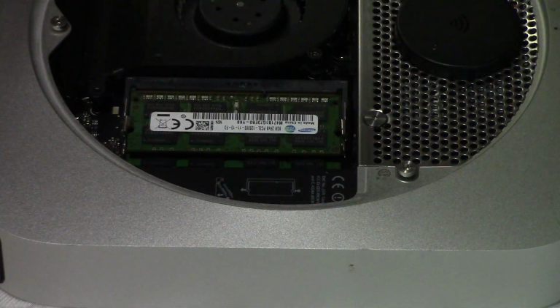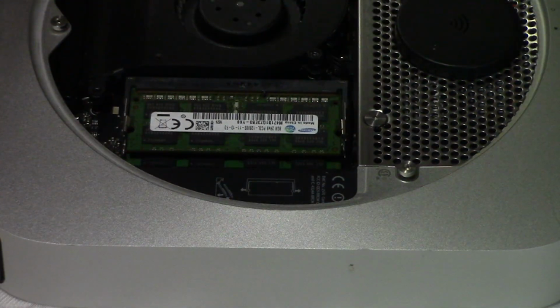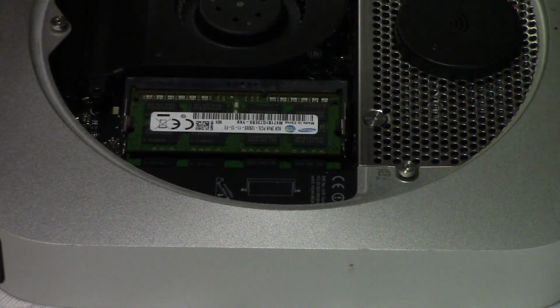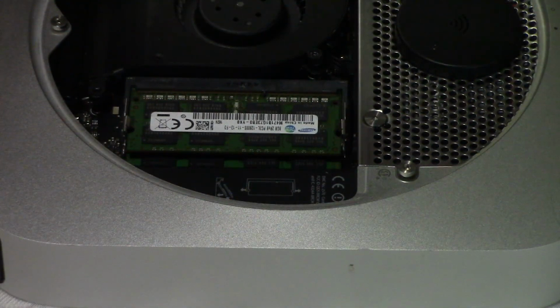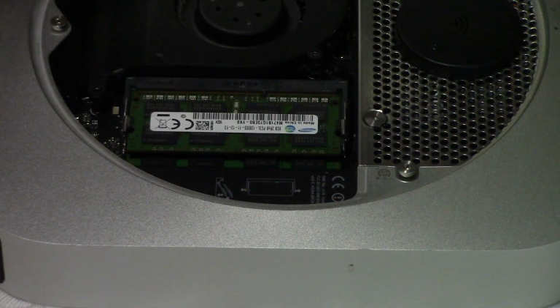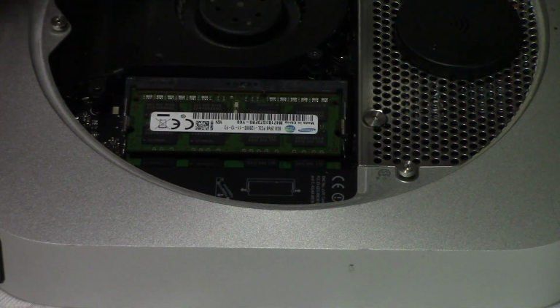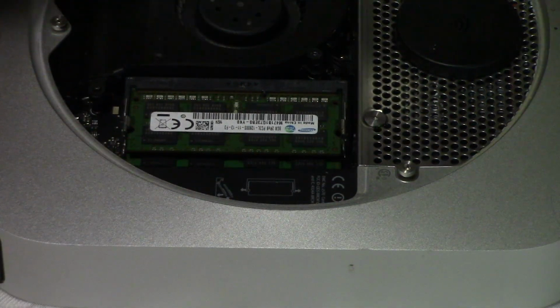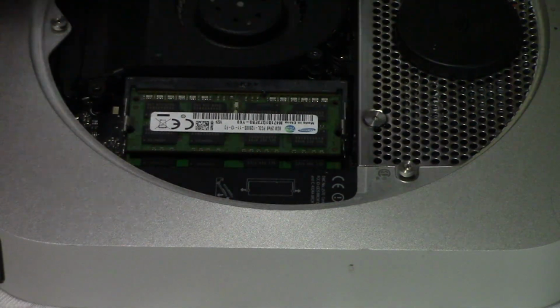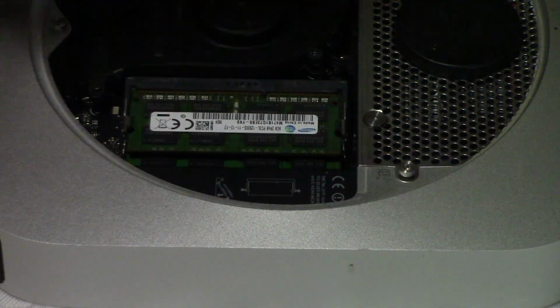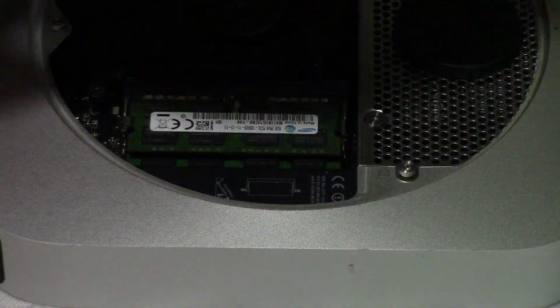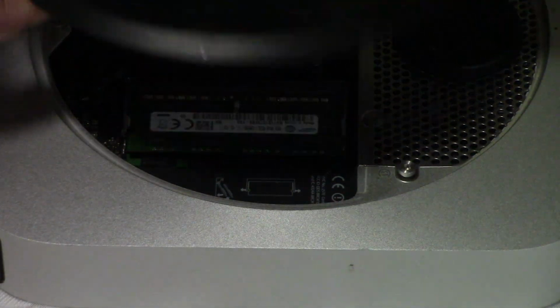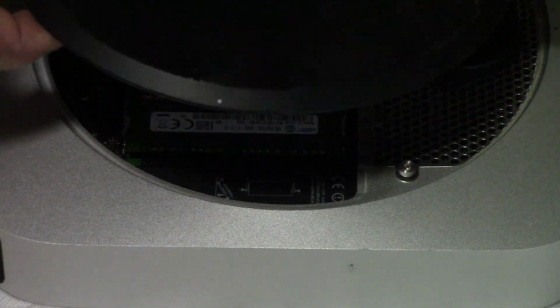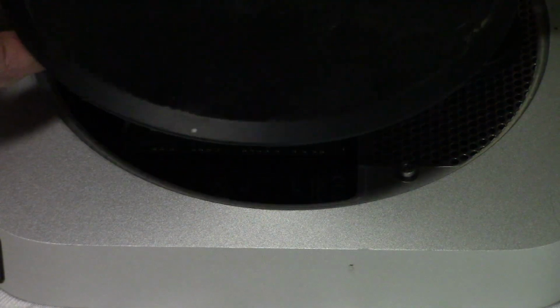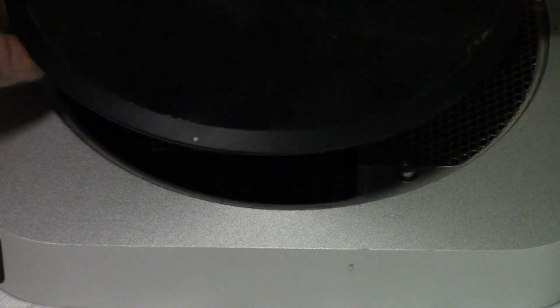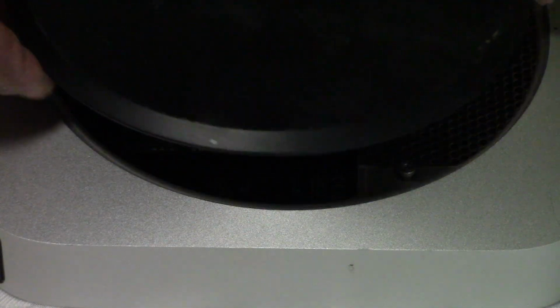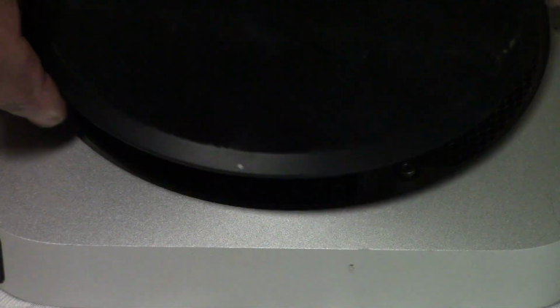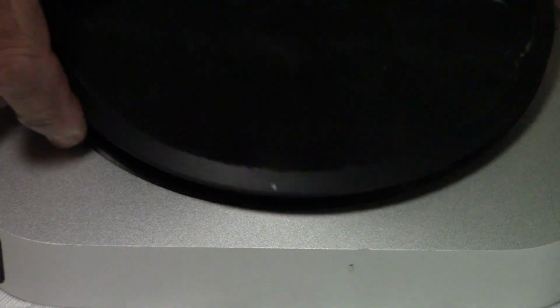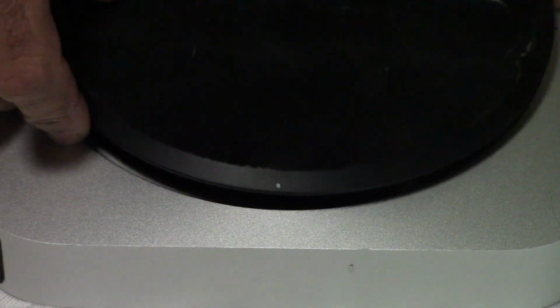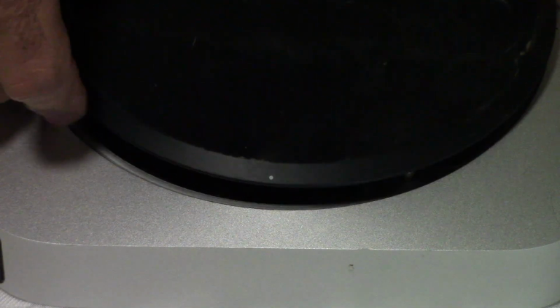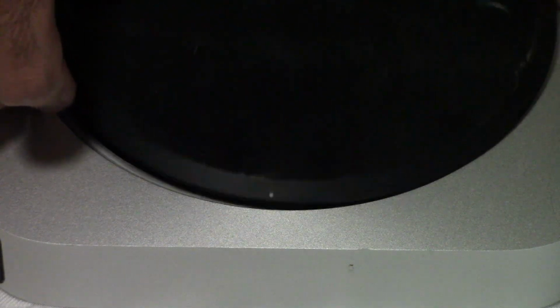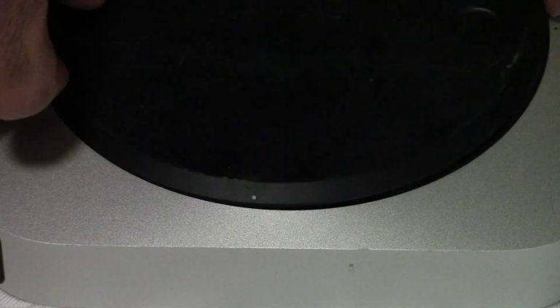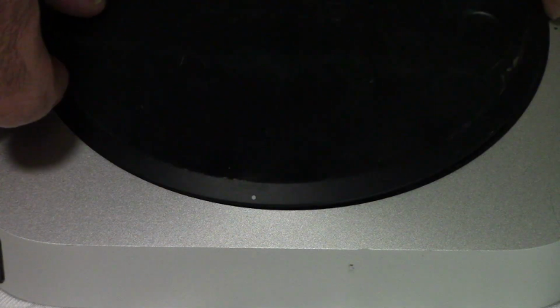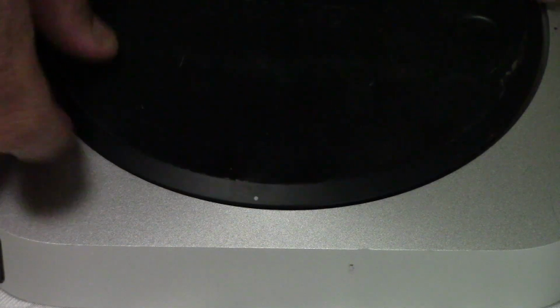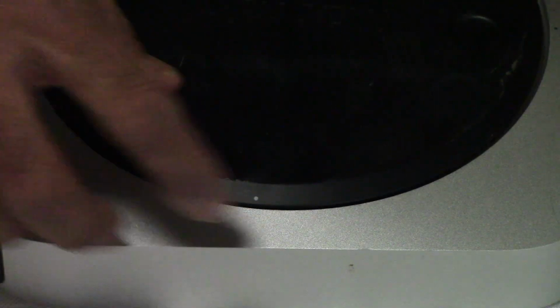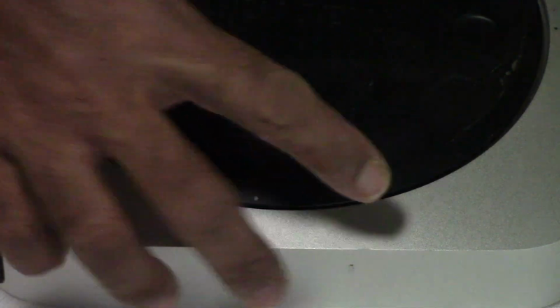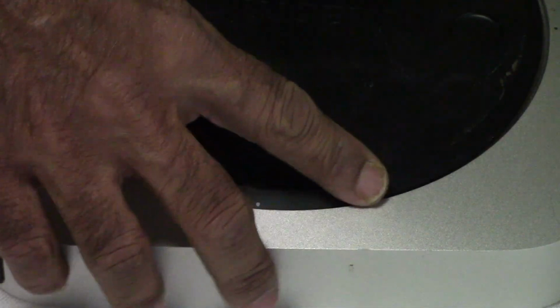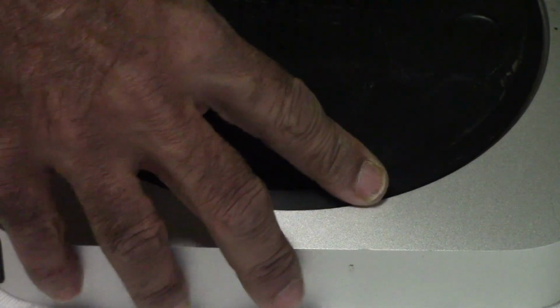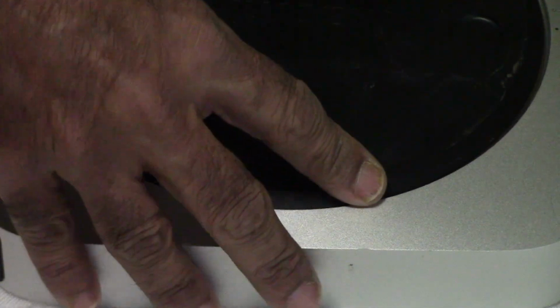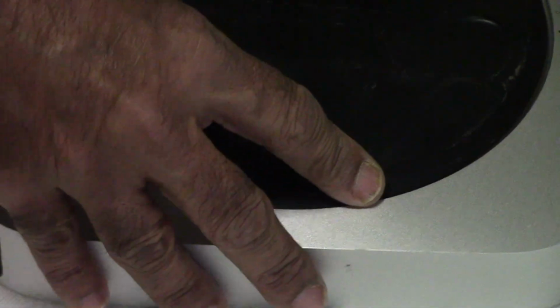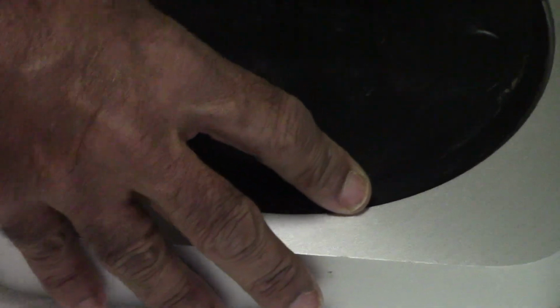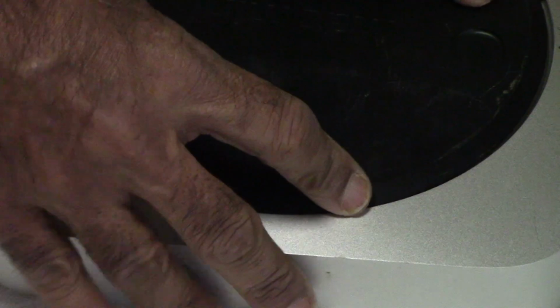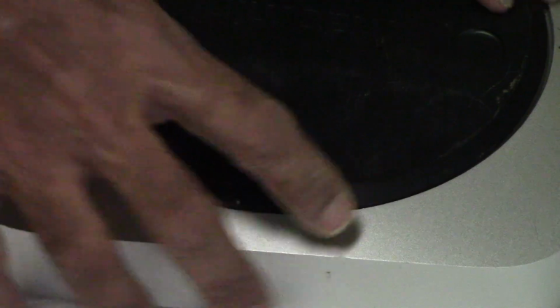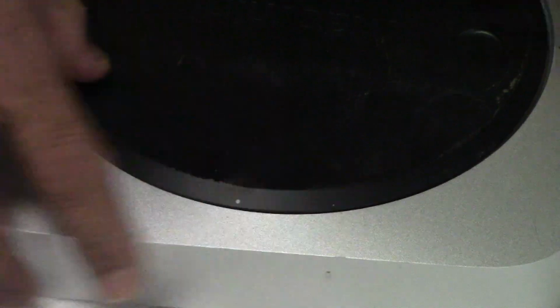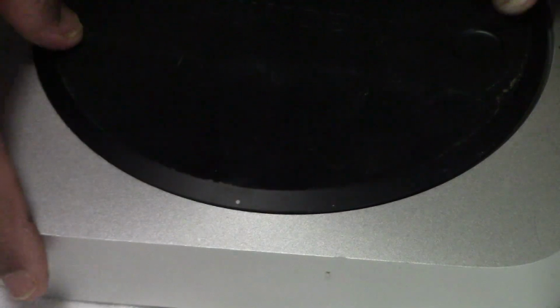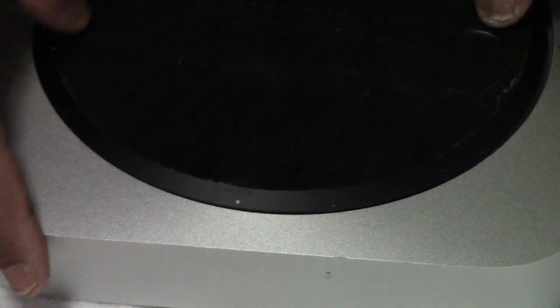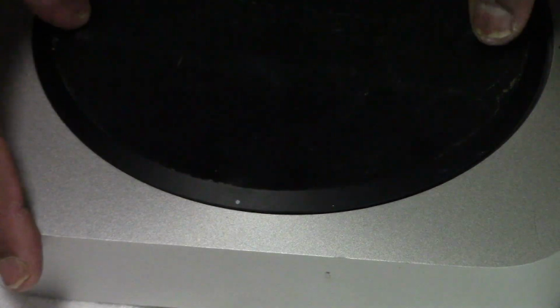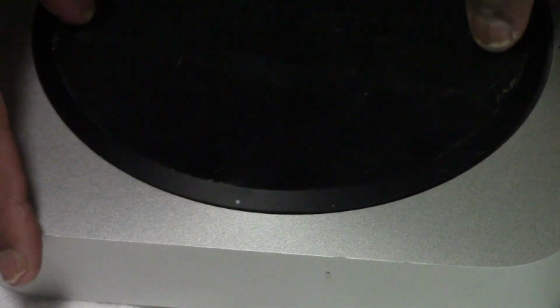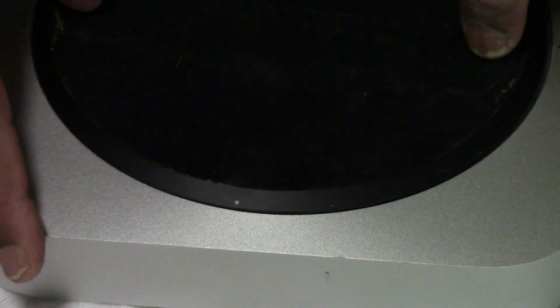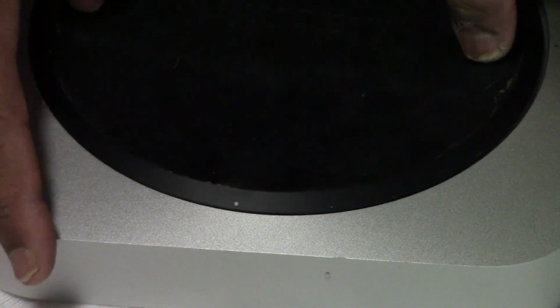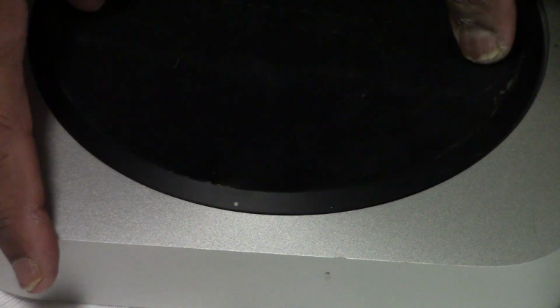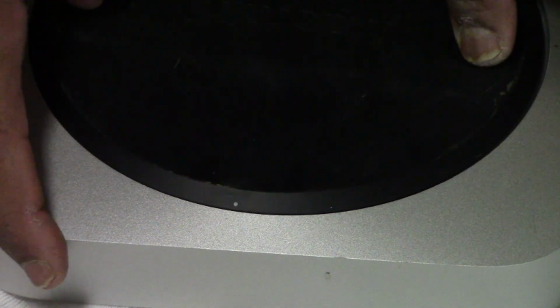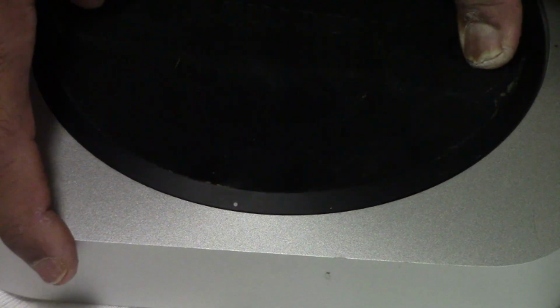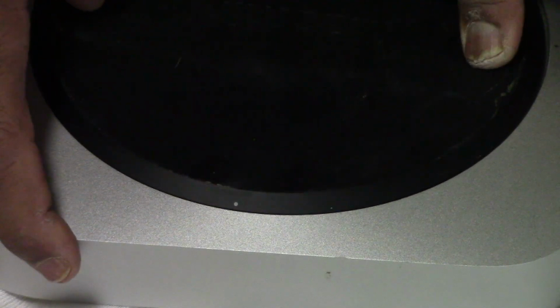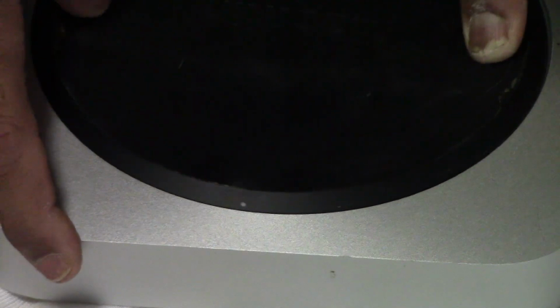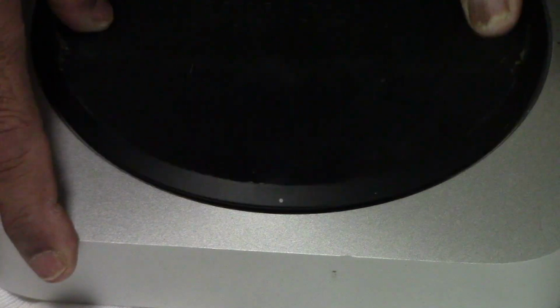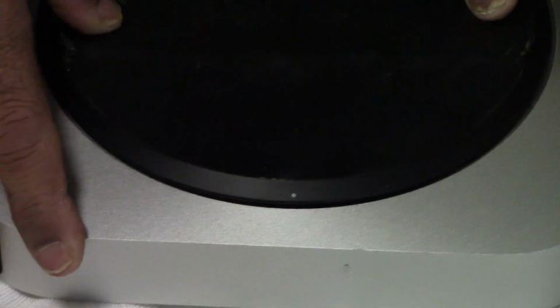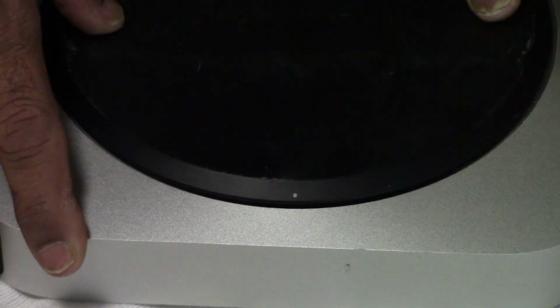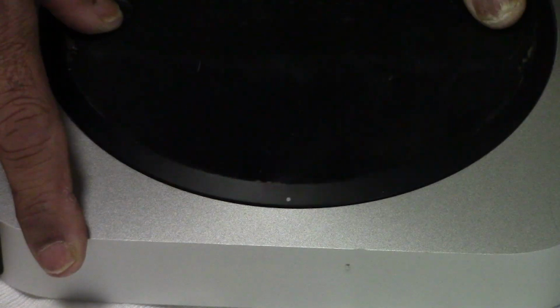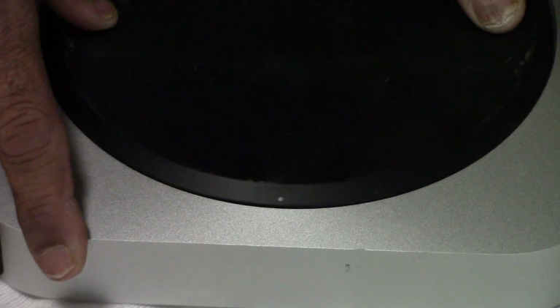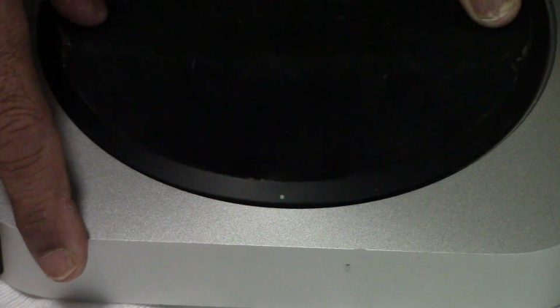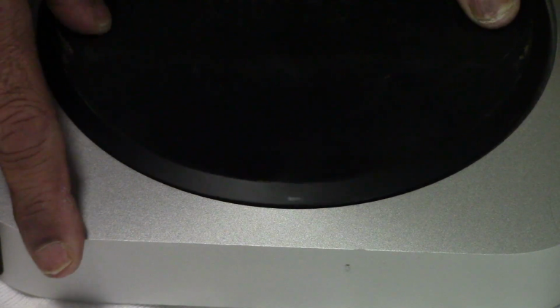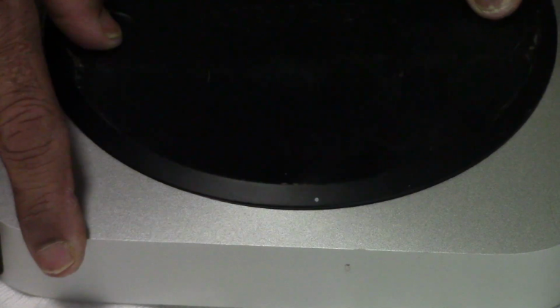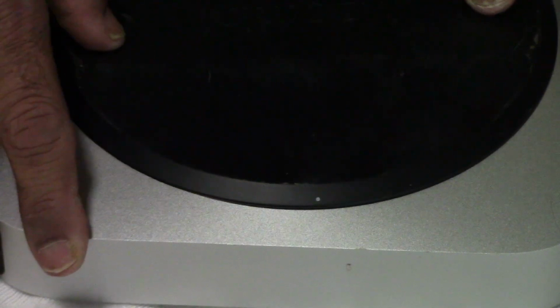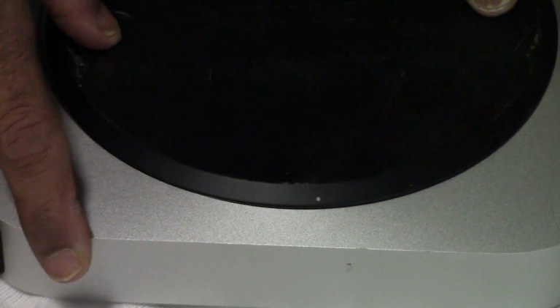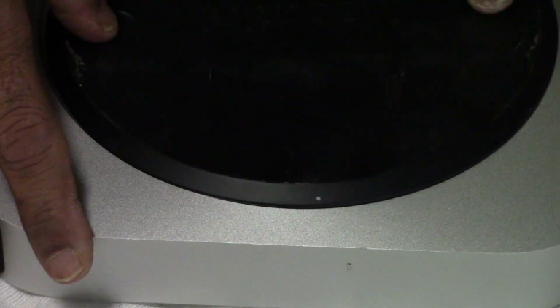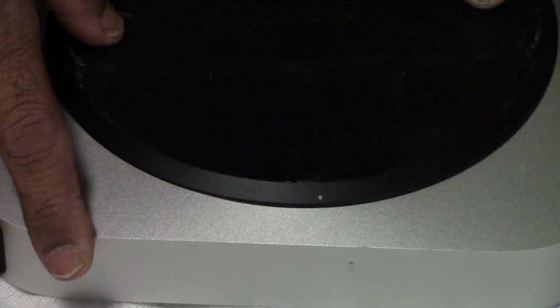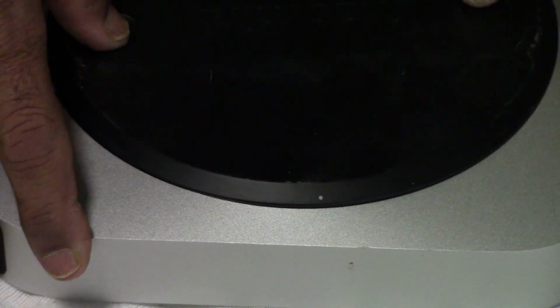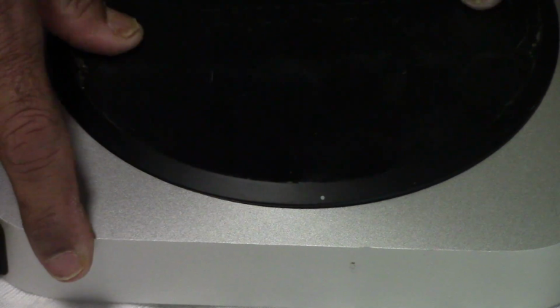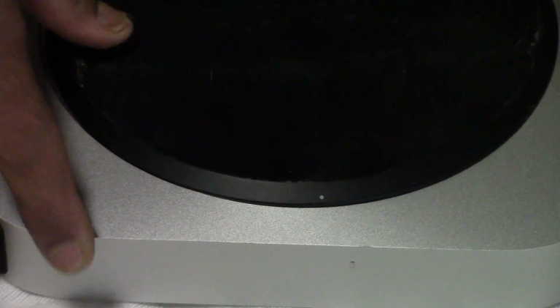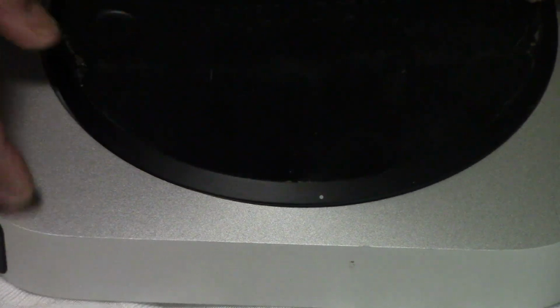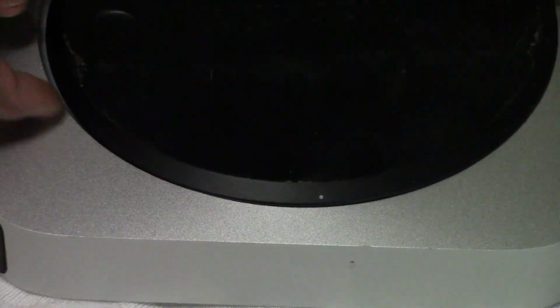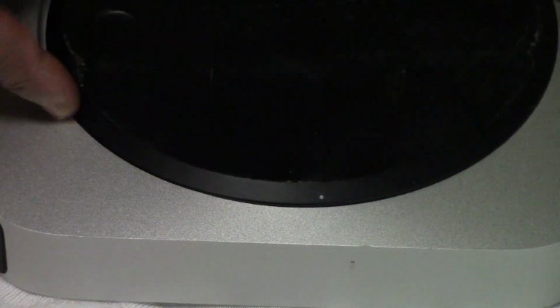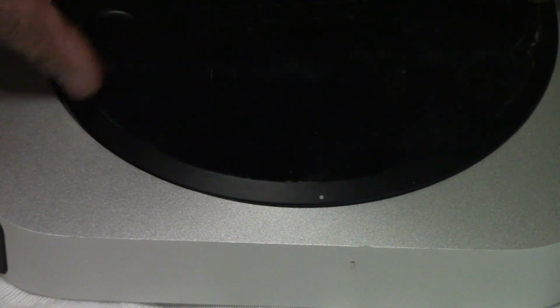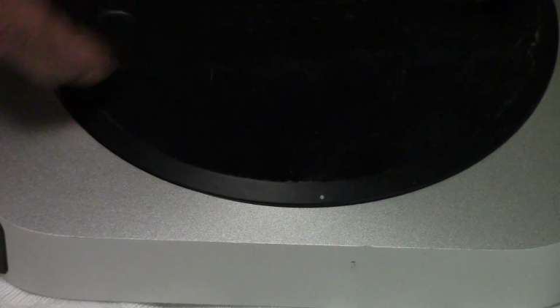Now close the cover and align it. Push it and turn it until it locks. Now it's done.